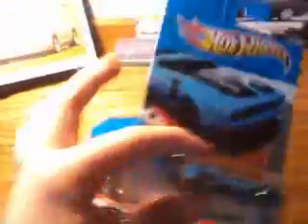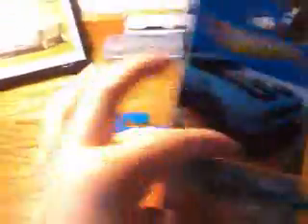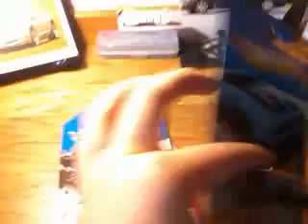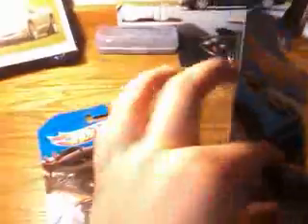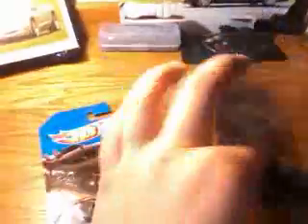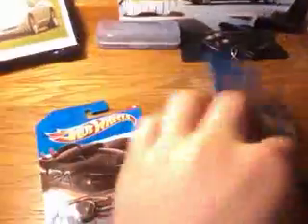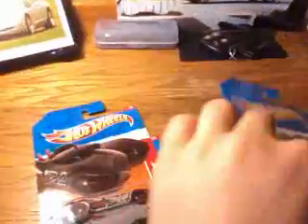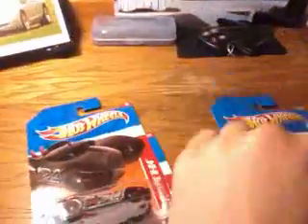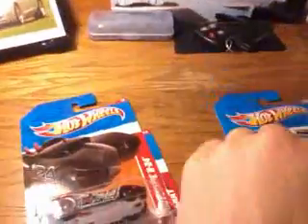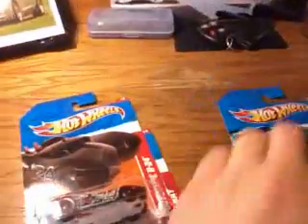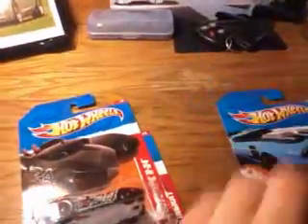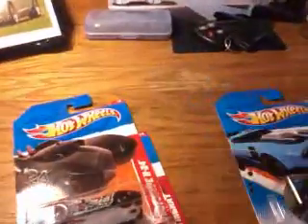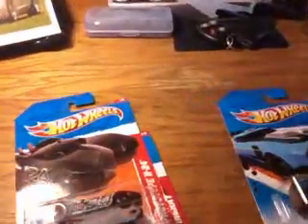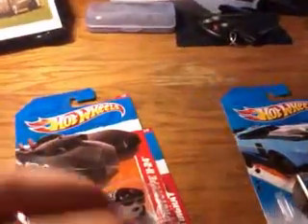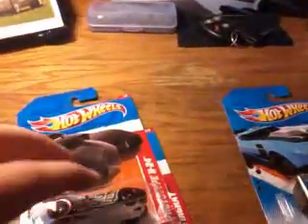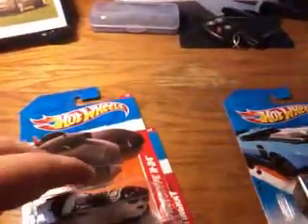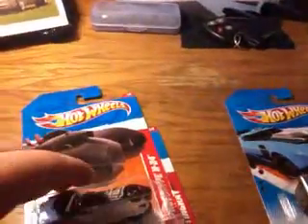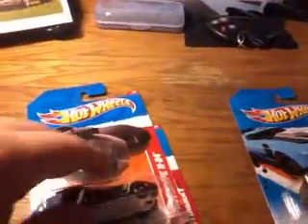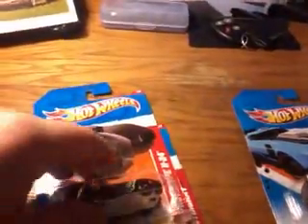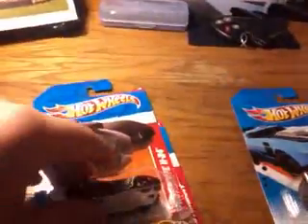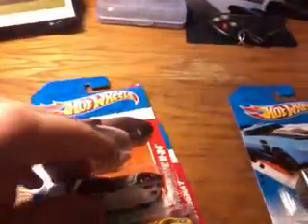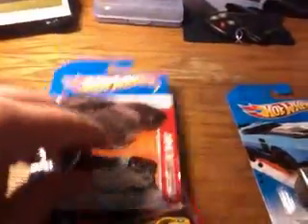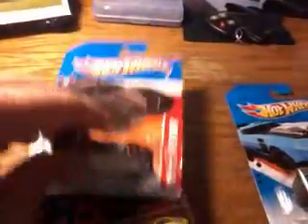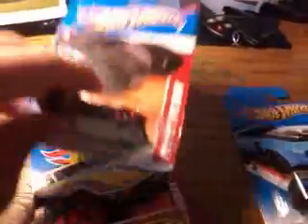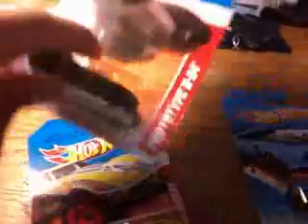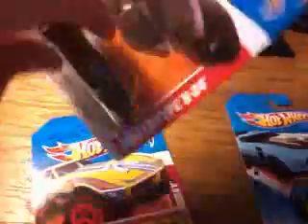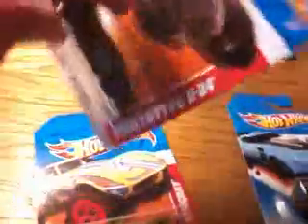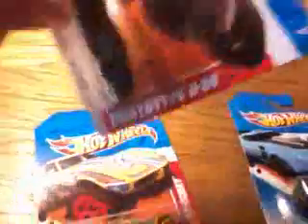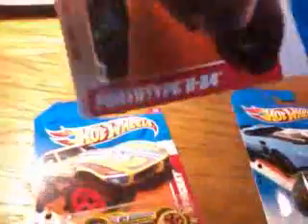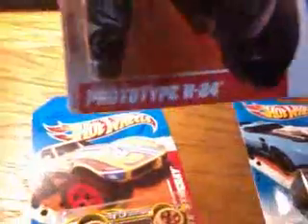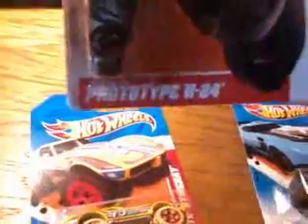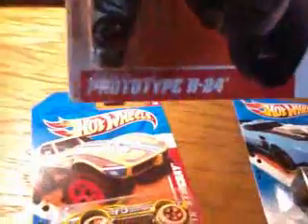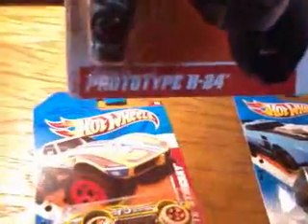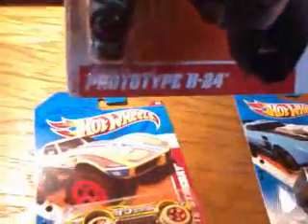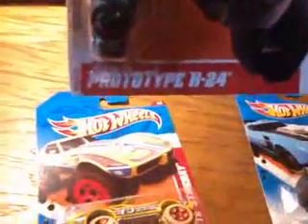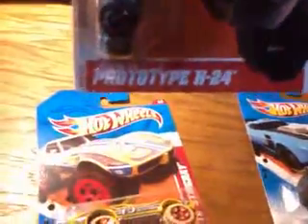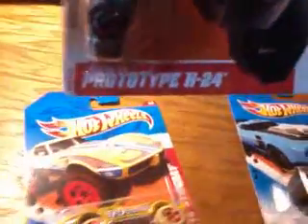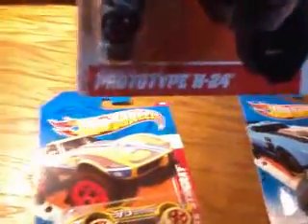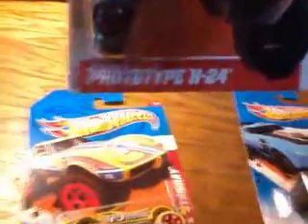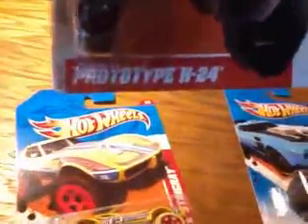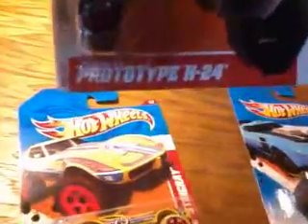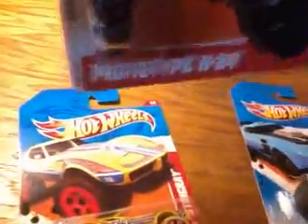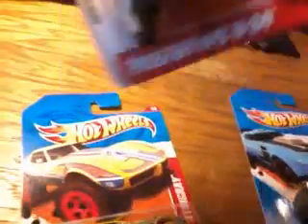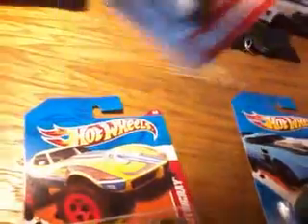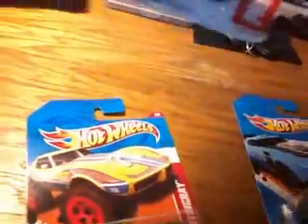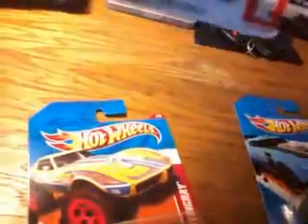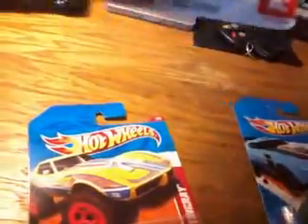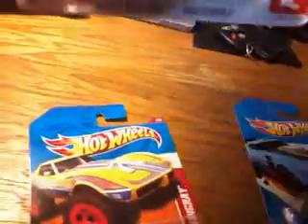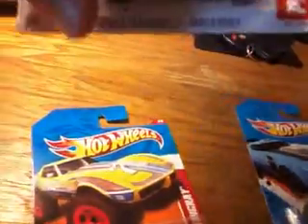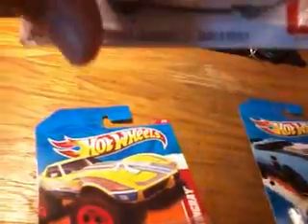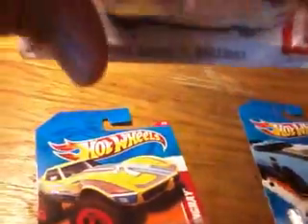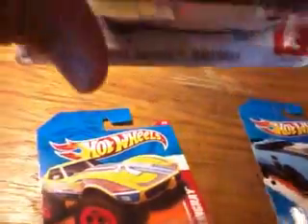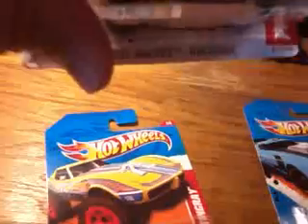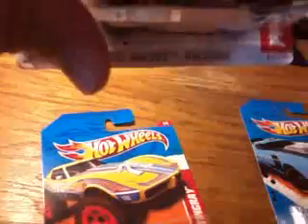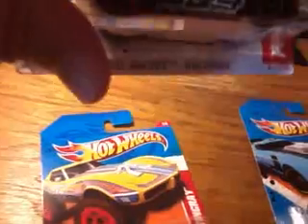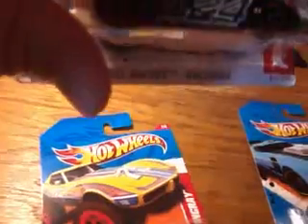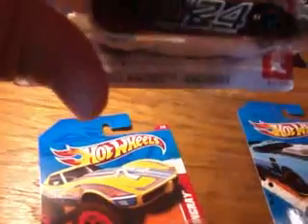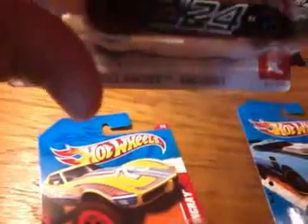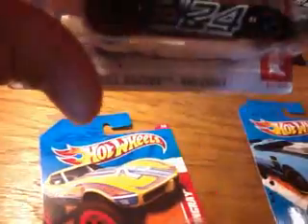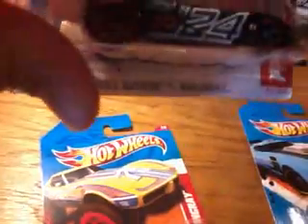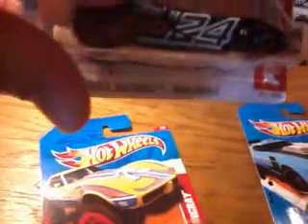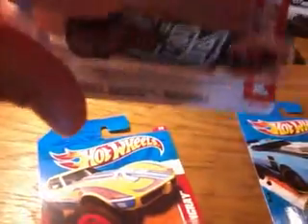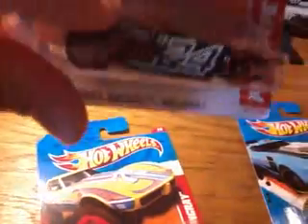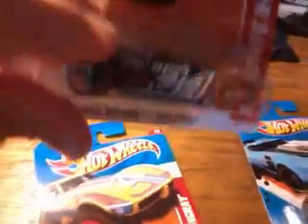Alright, moving on. We have the Prototype H24 in the Thrill Racers Raceway Series.